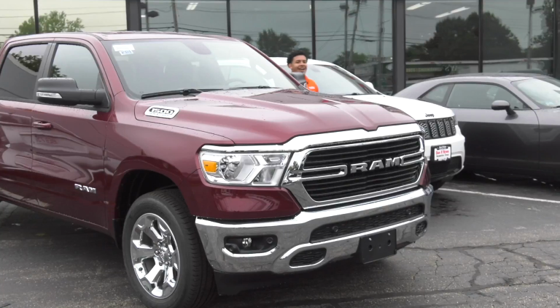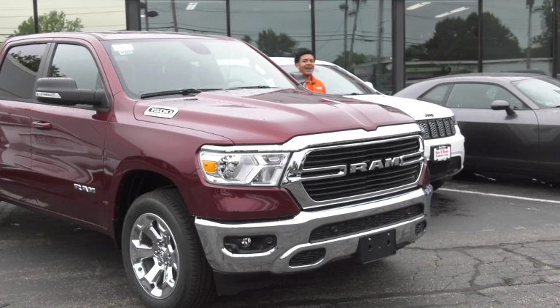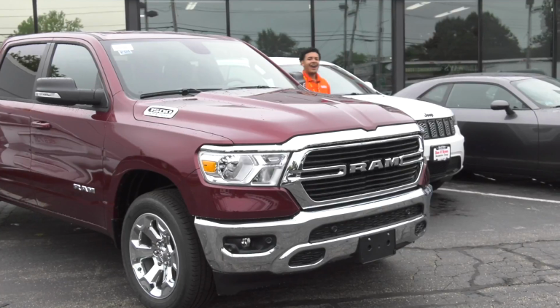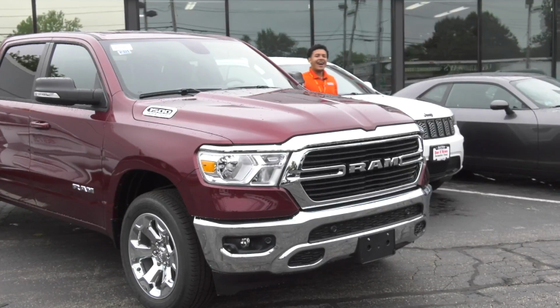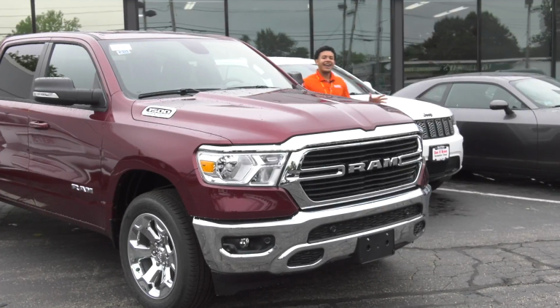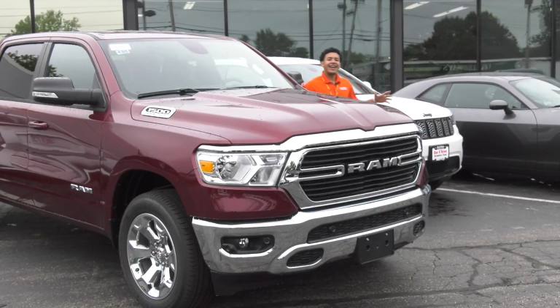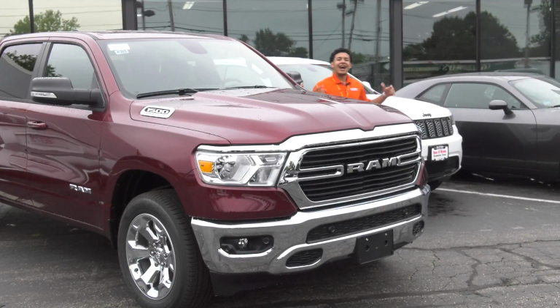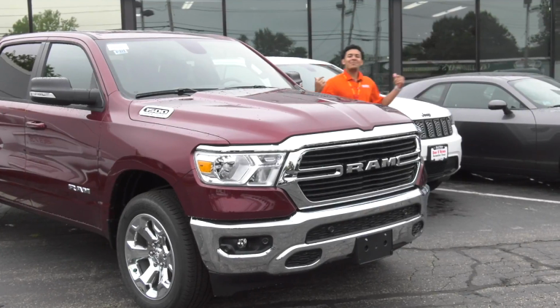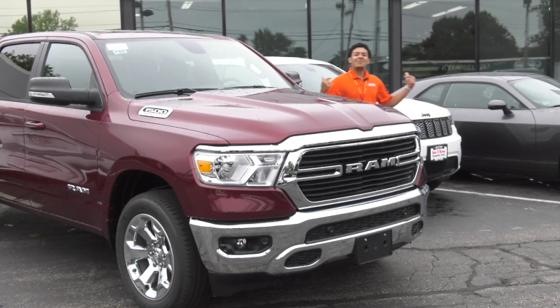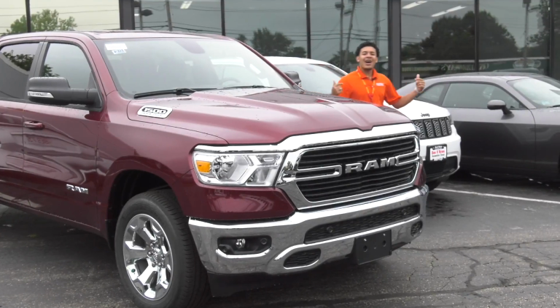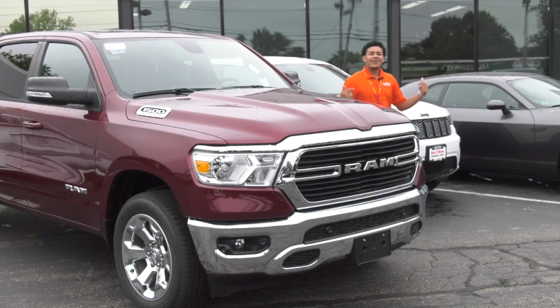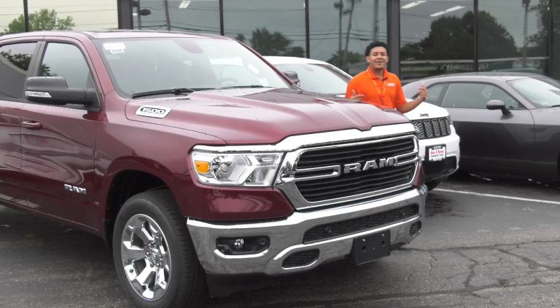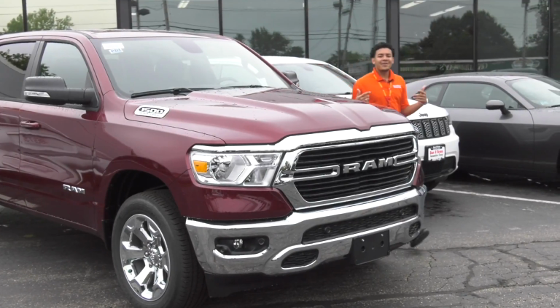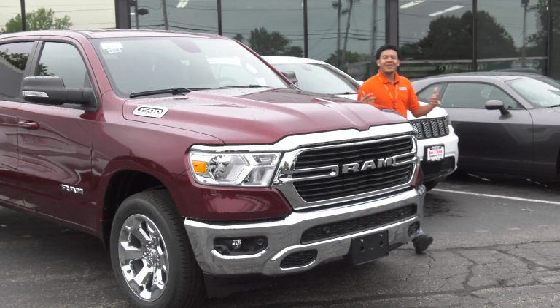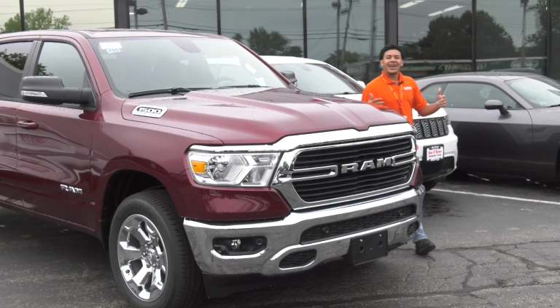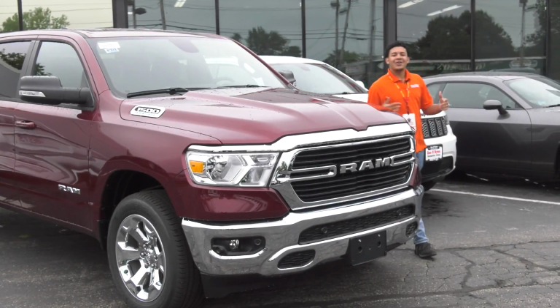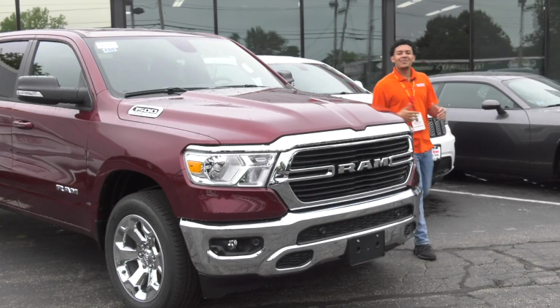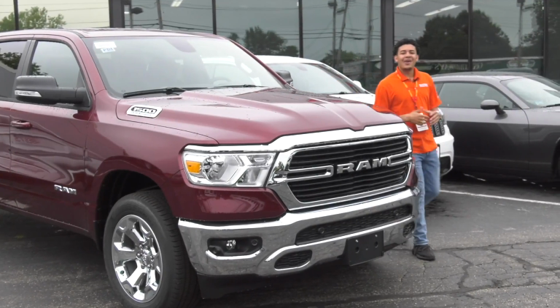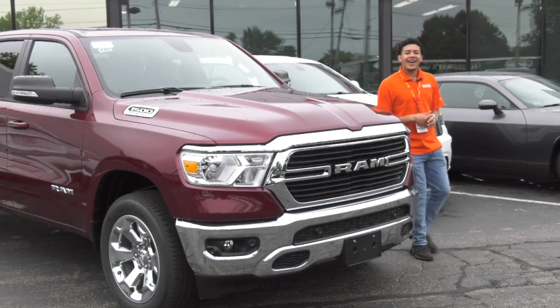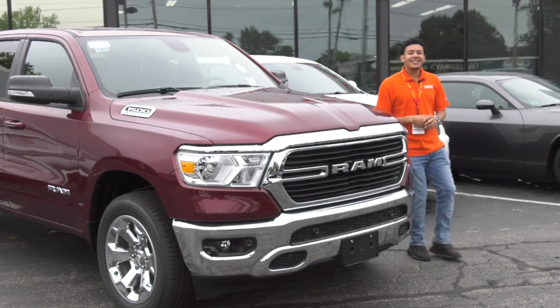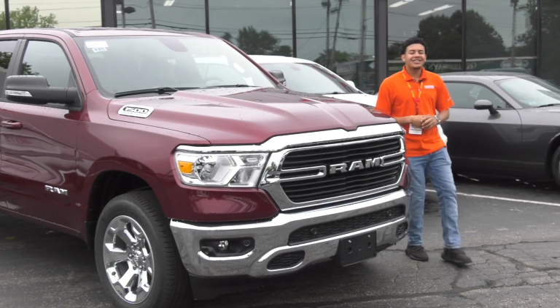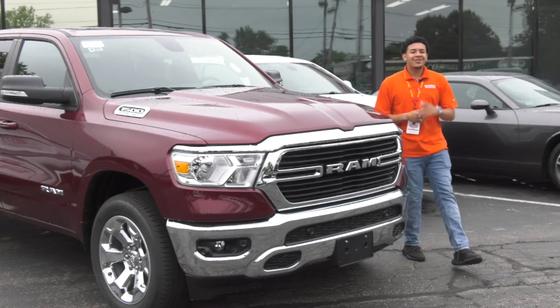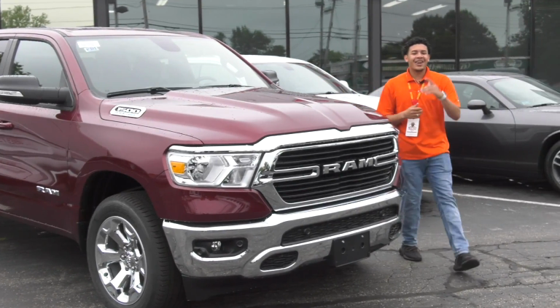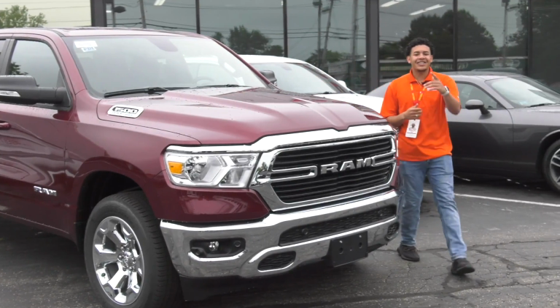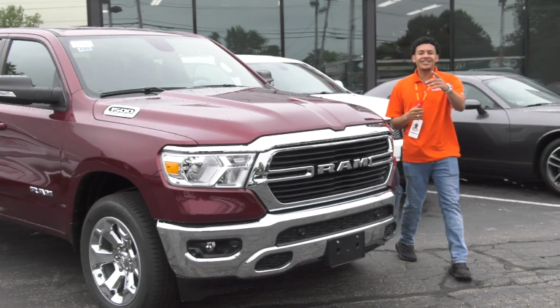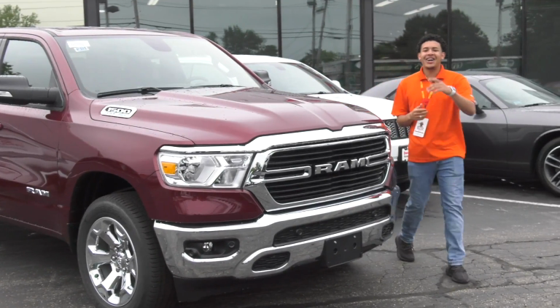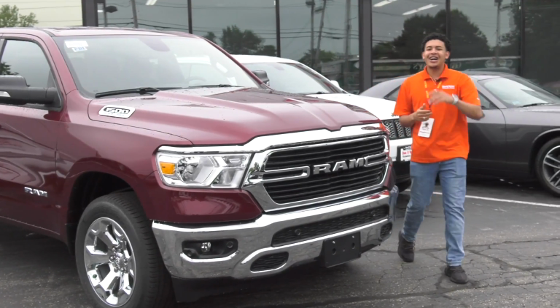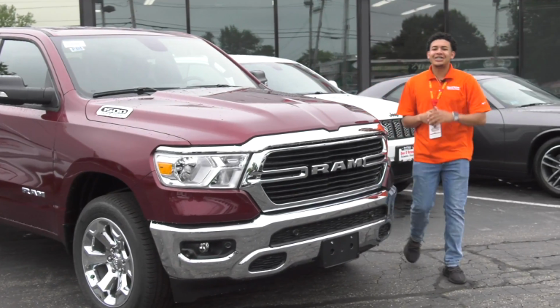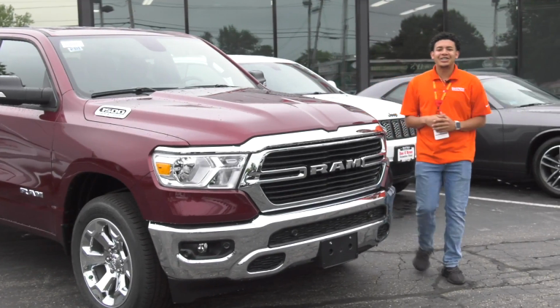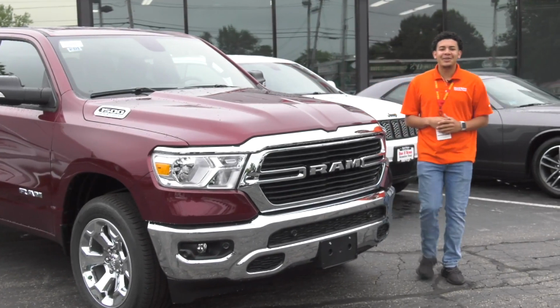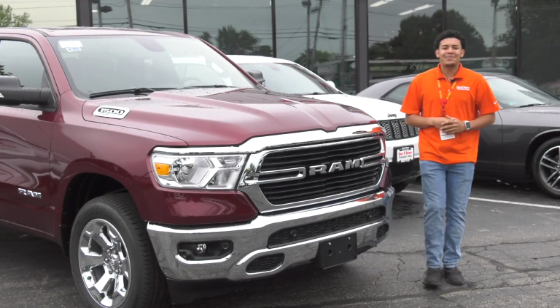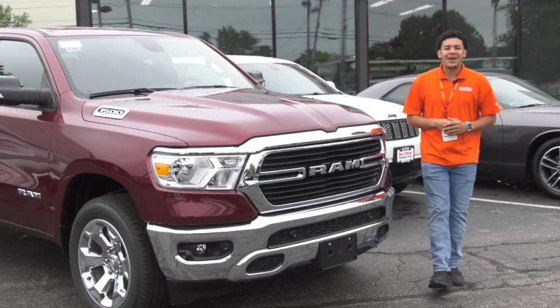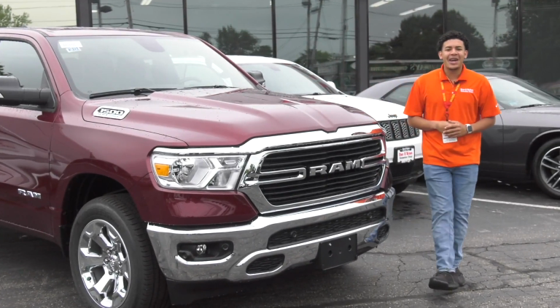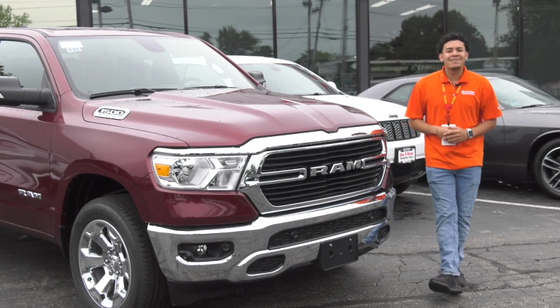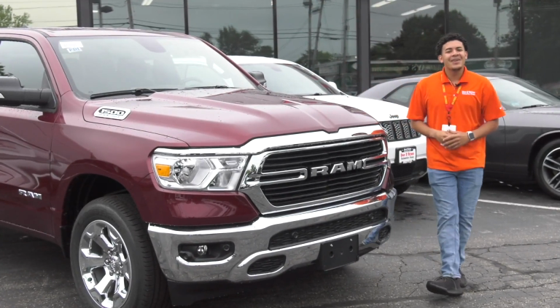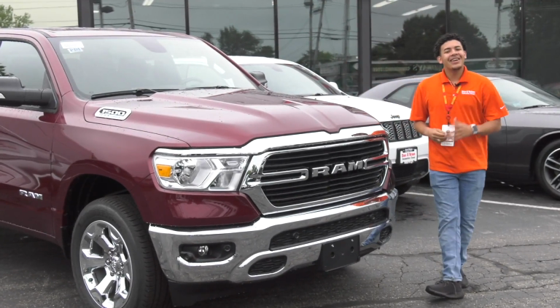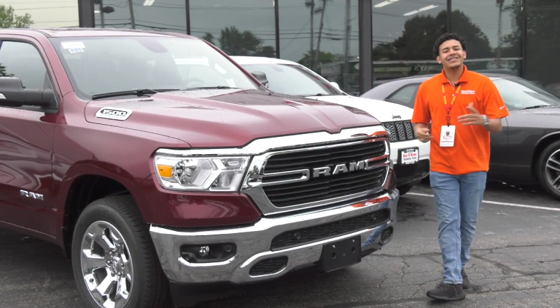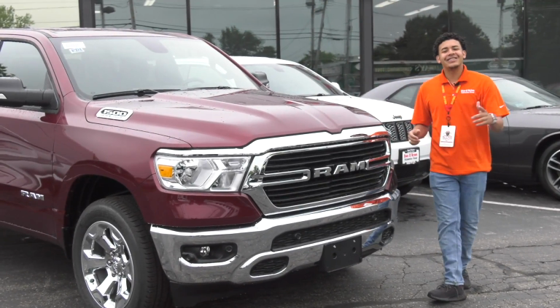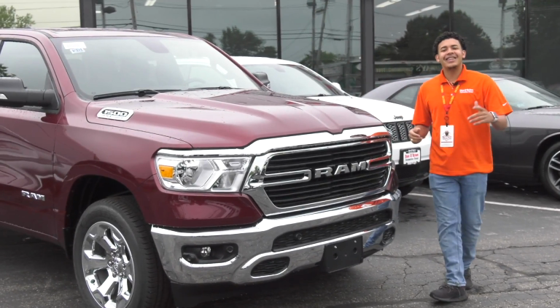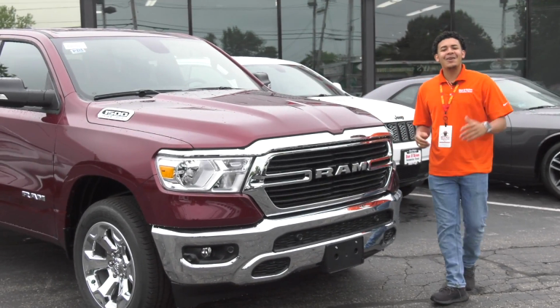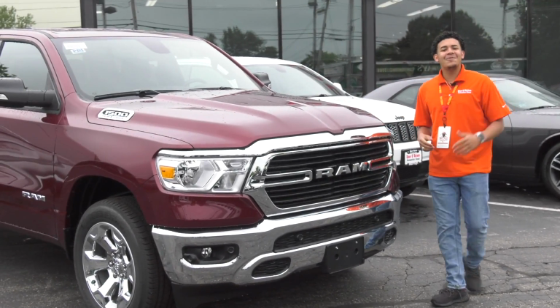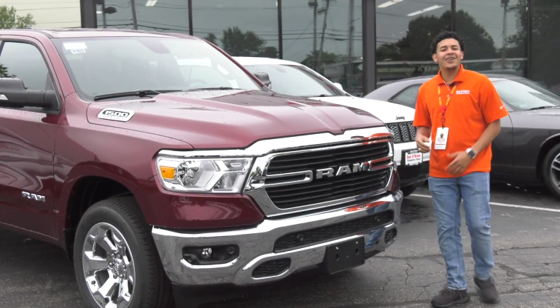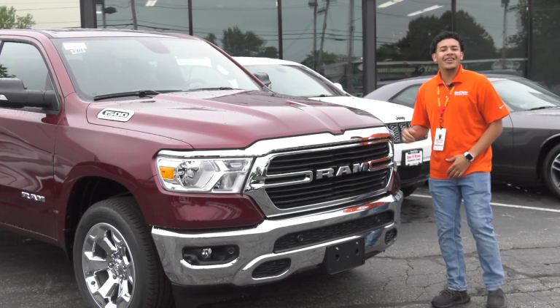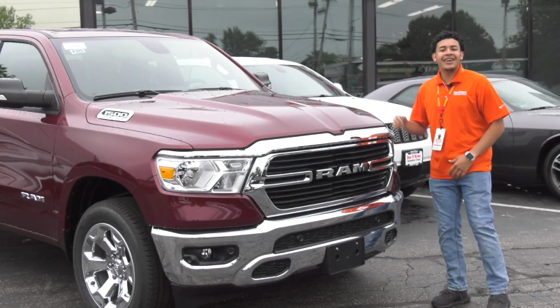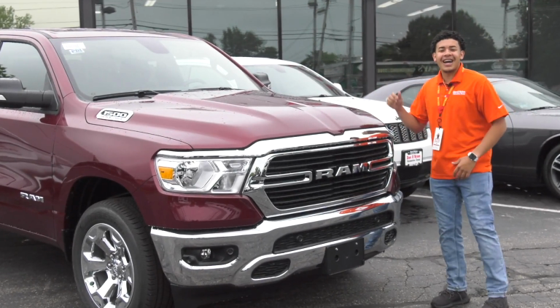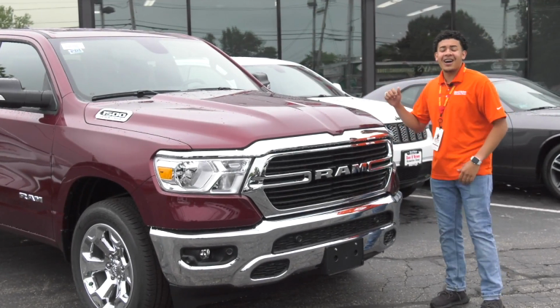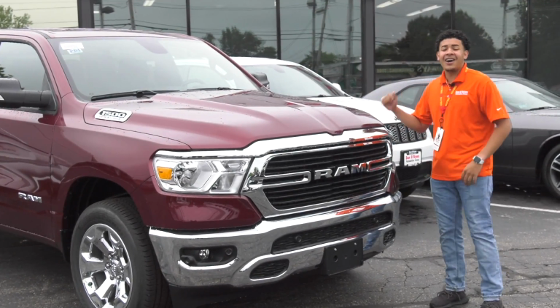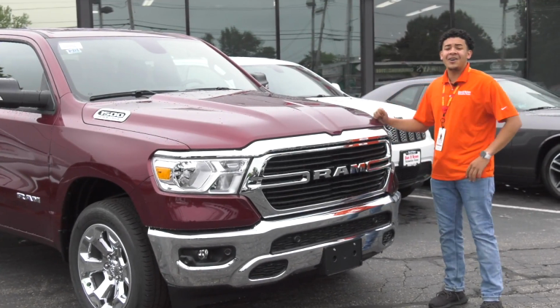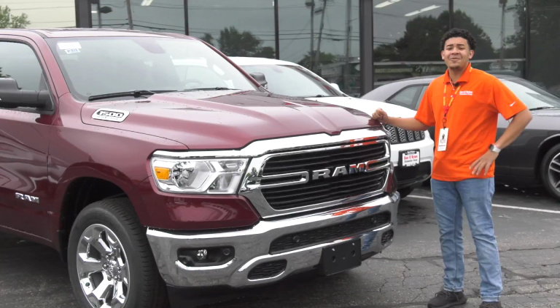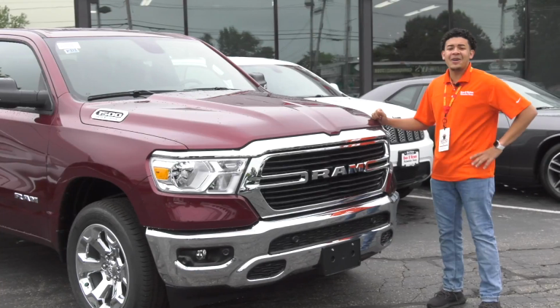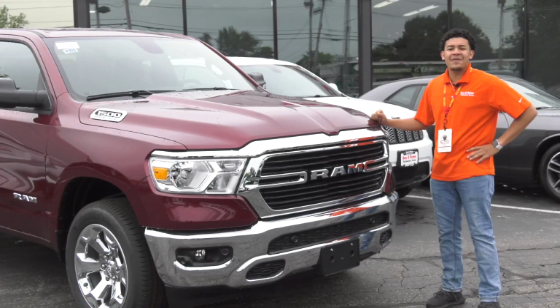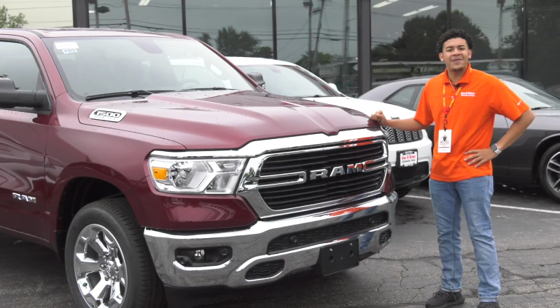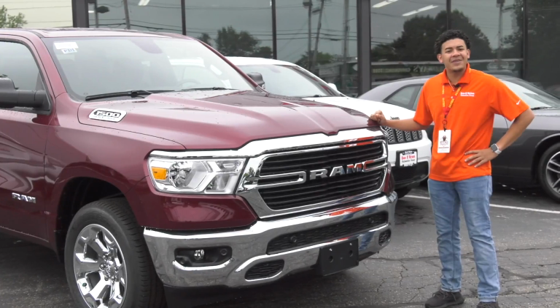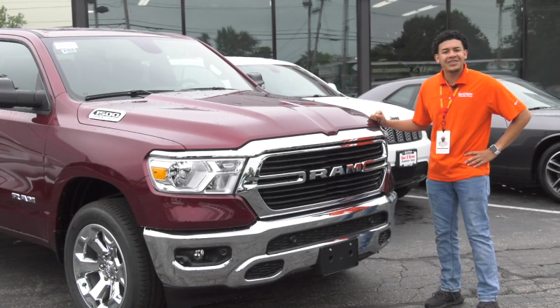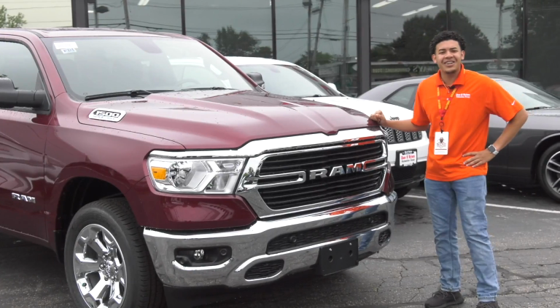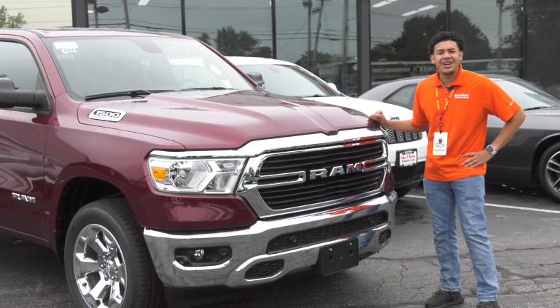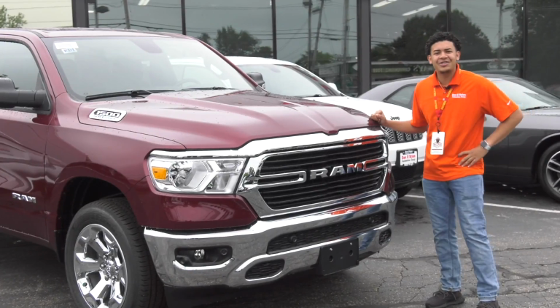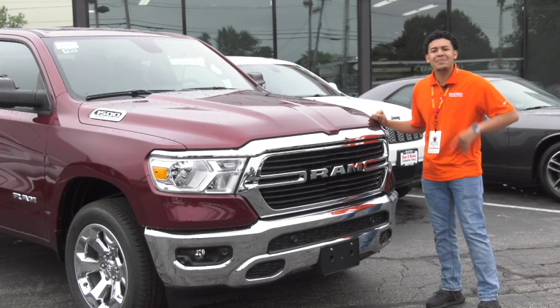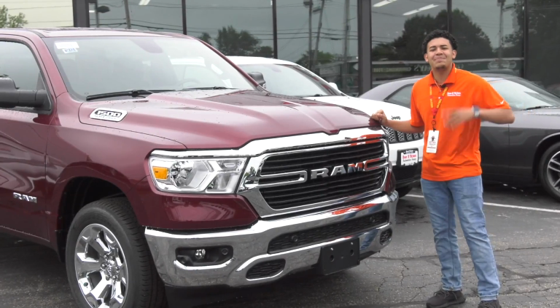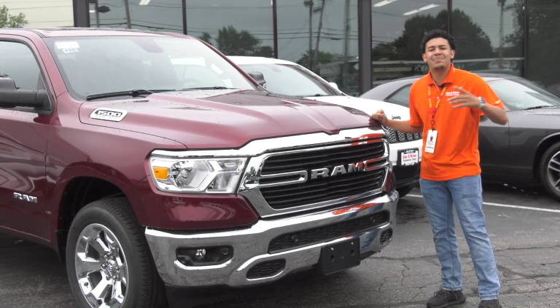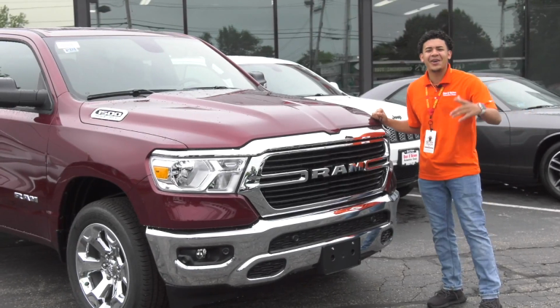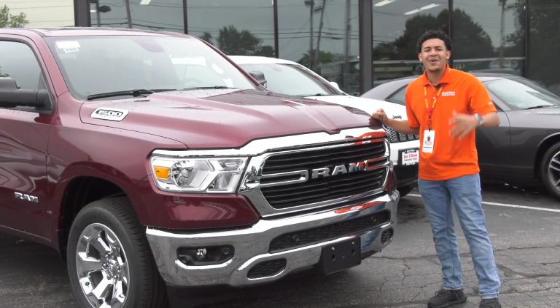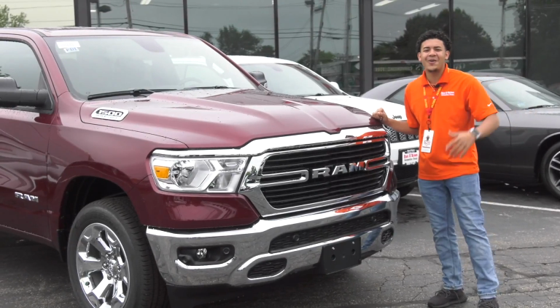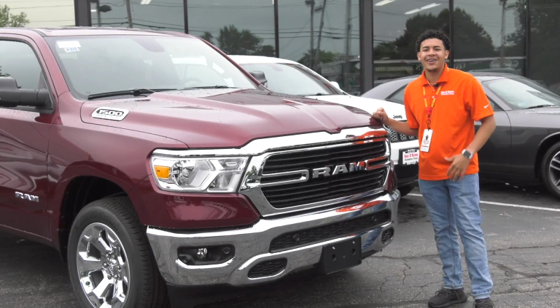Hi, I'm Rafi from Dan O'Brien's Chrysler Dodge Jeep Ram, and today we're going to look at our Ram 1500 Bighorn.